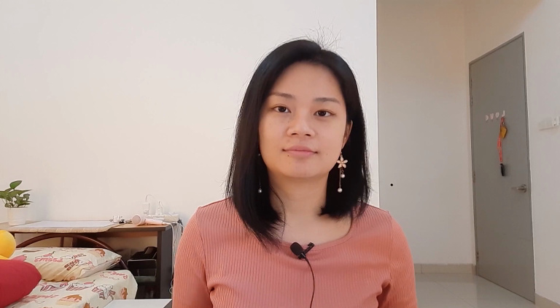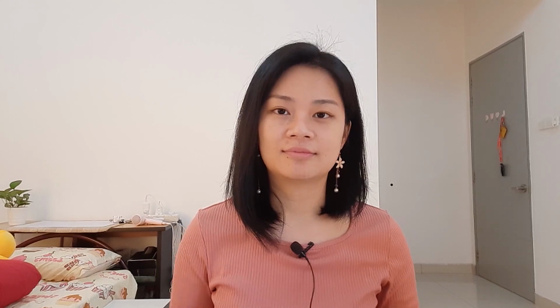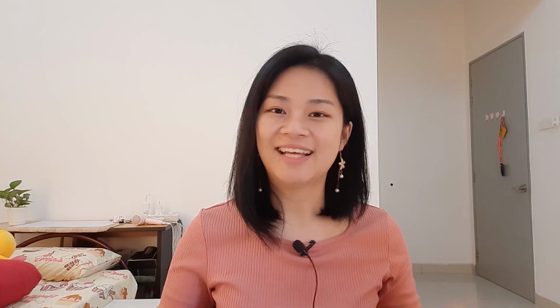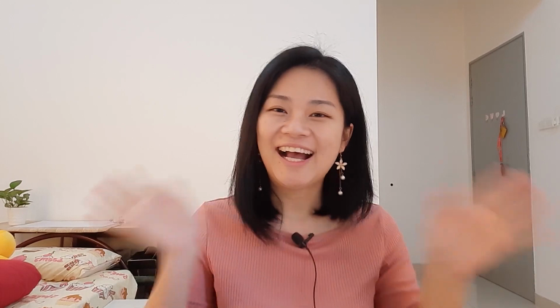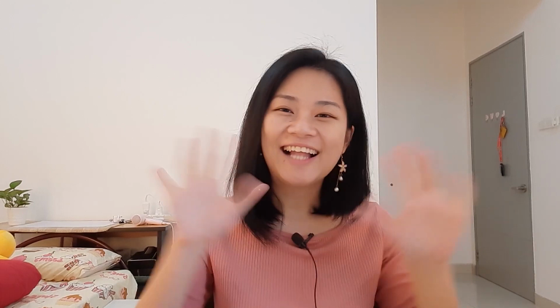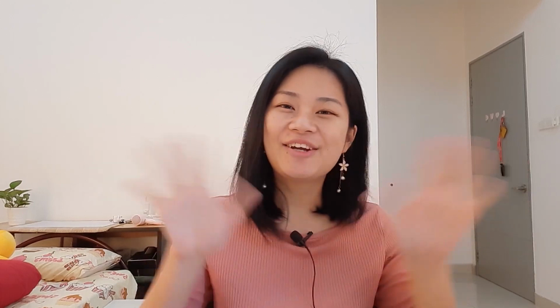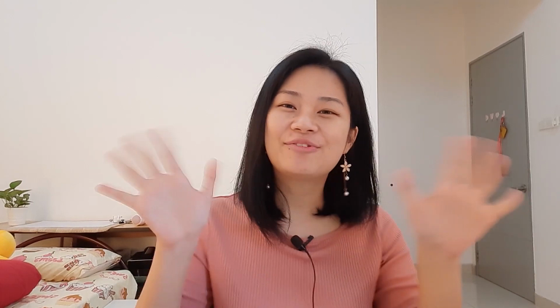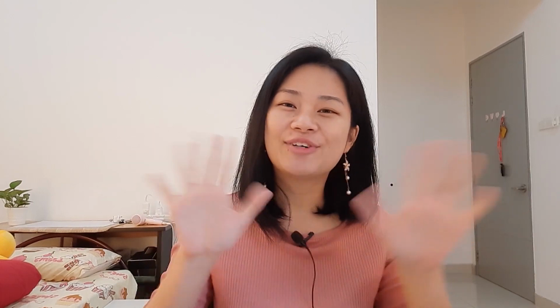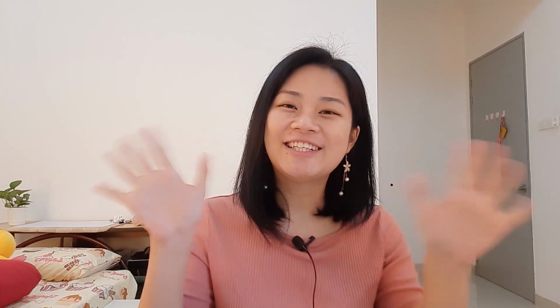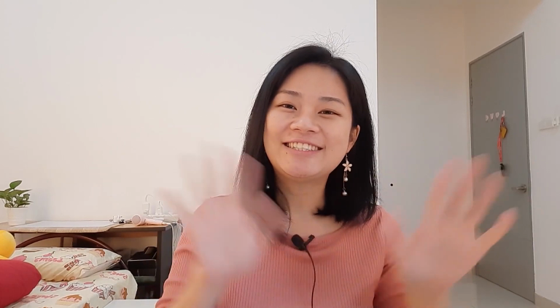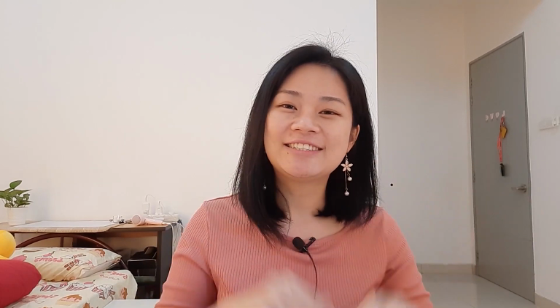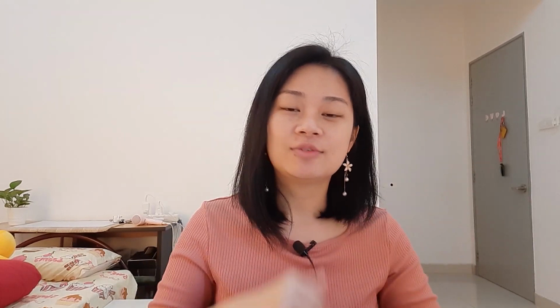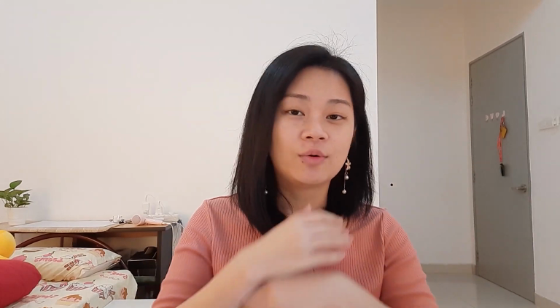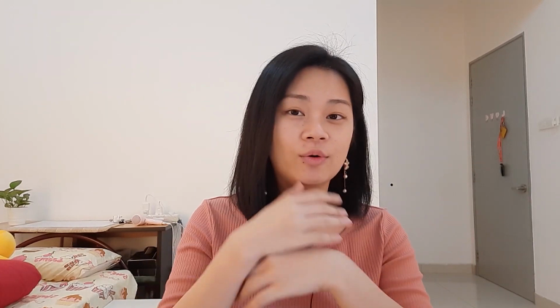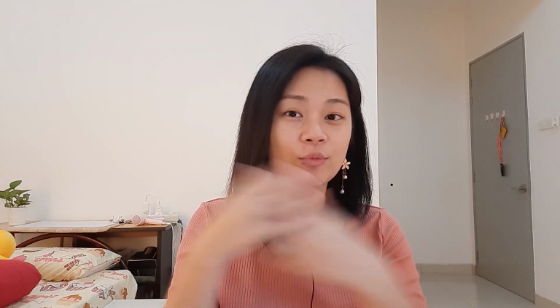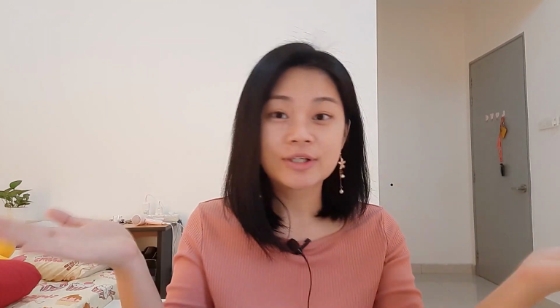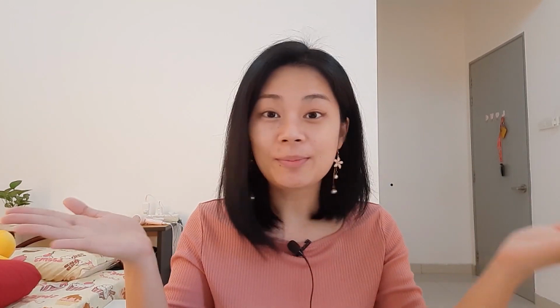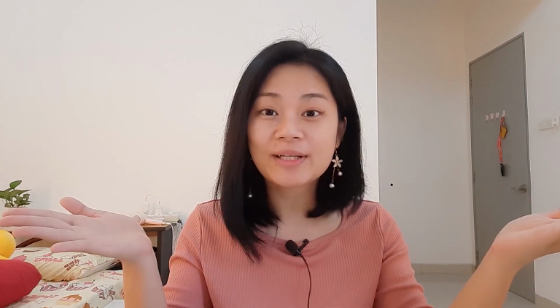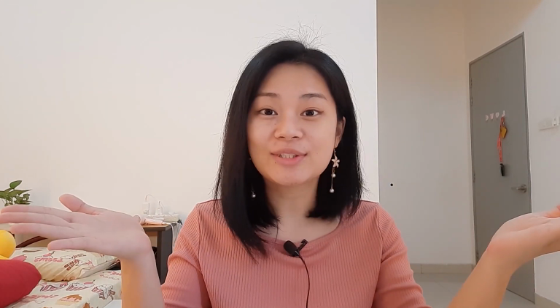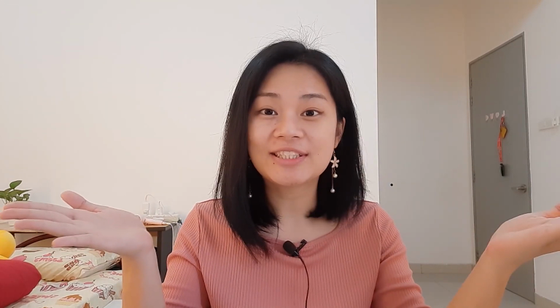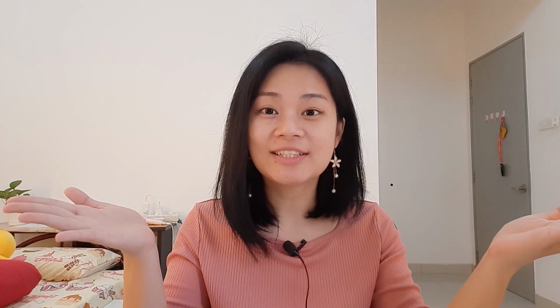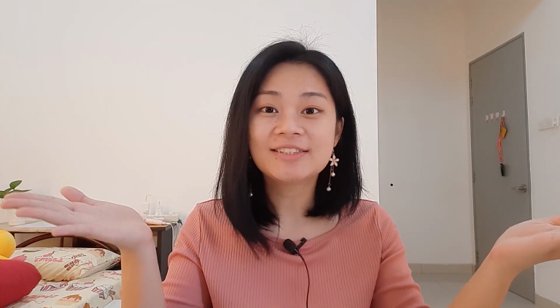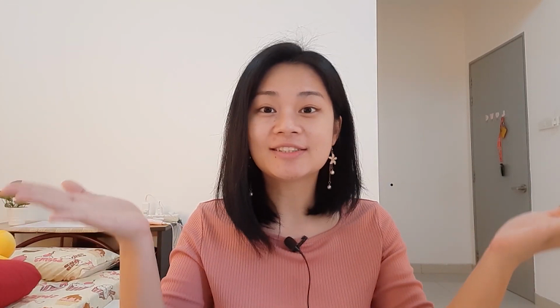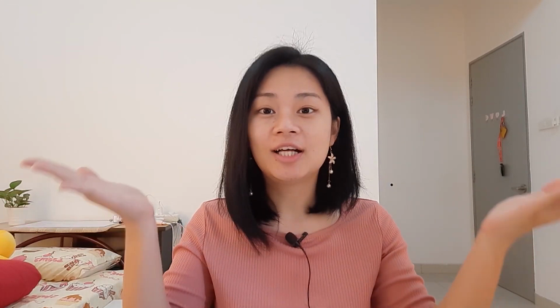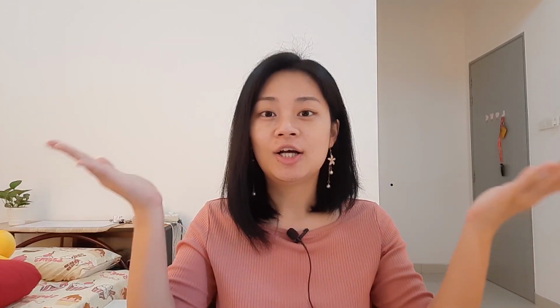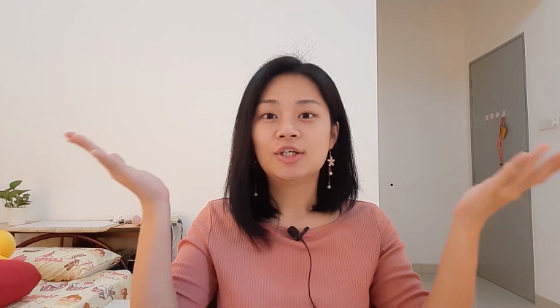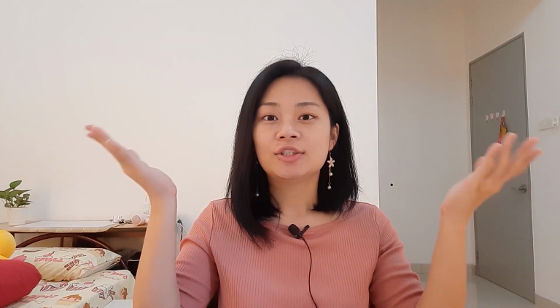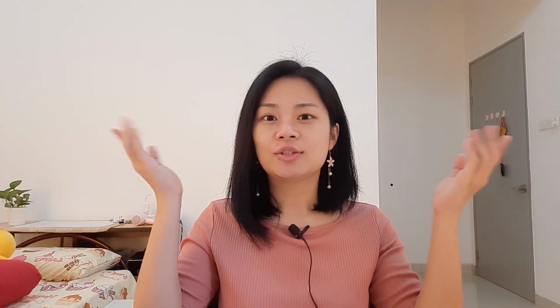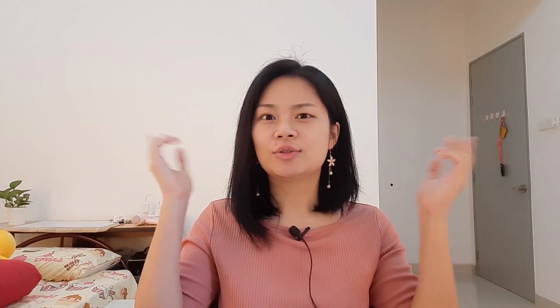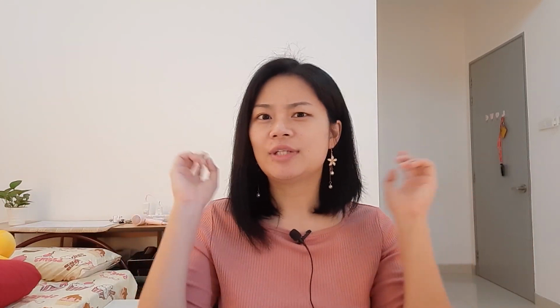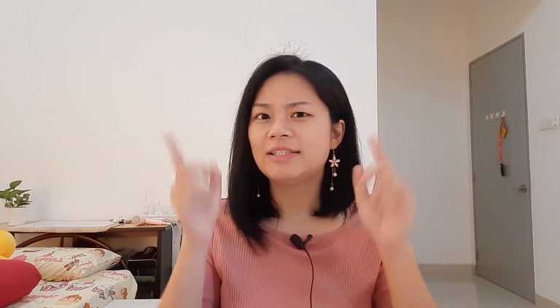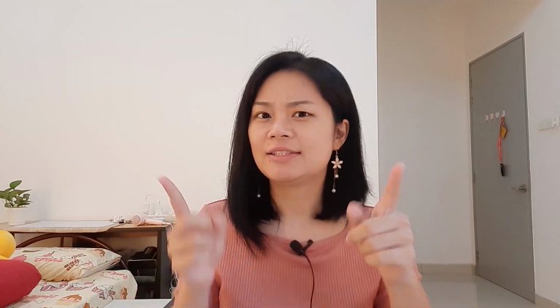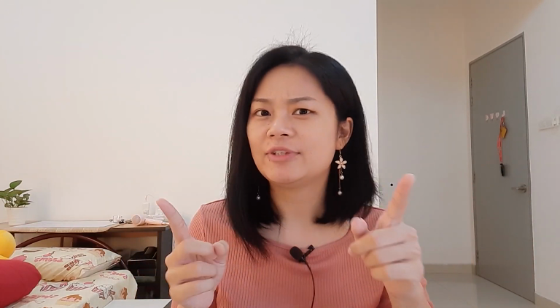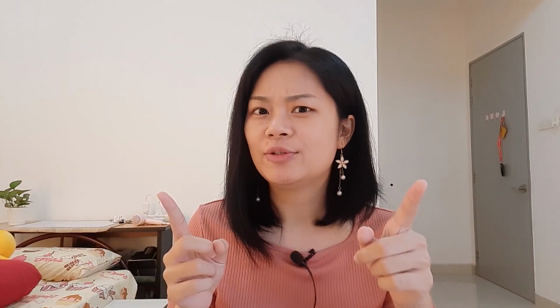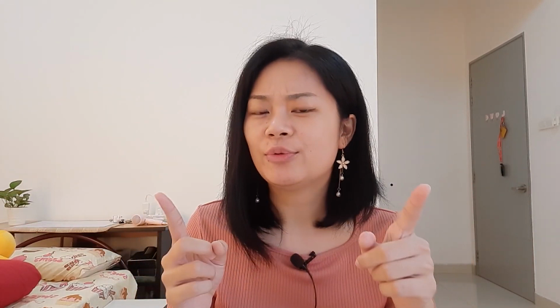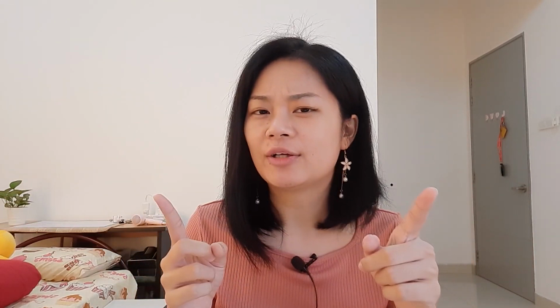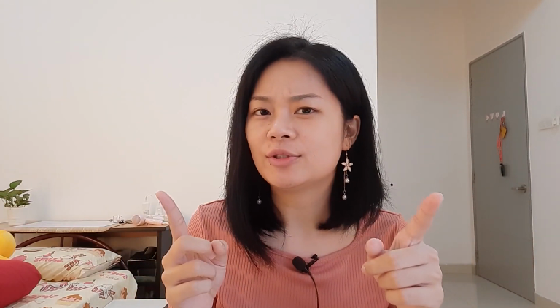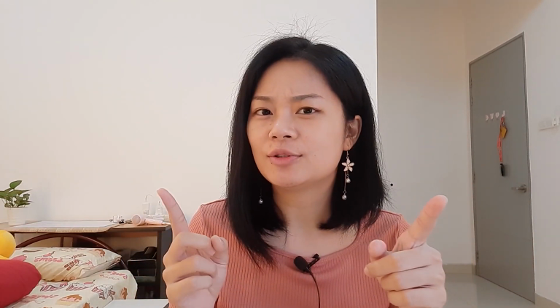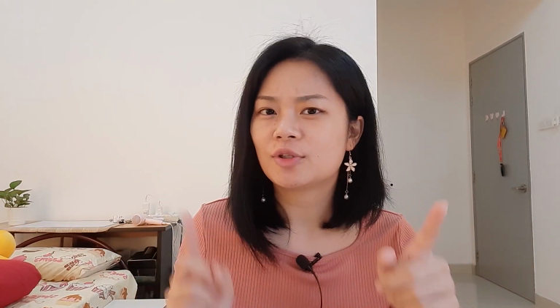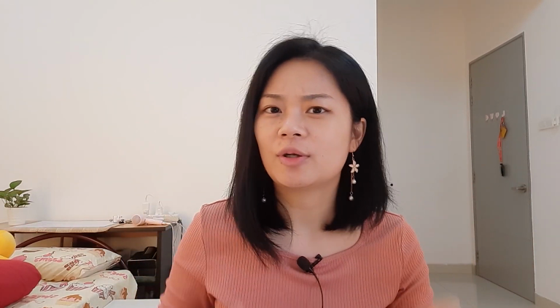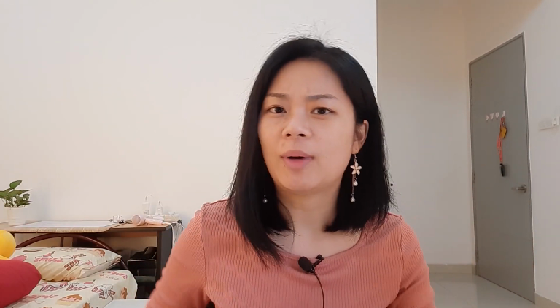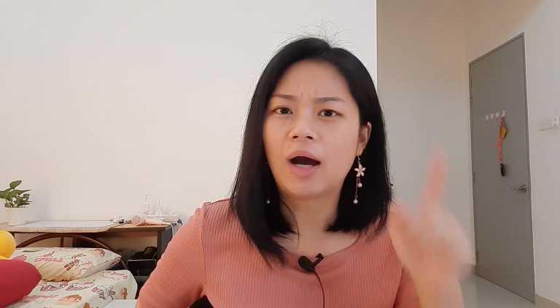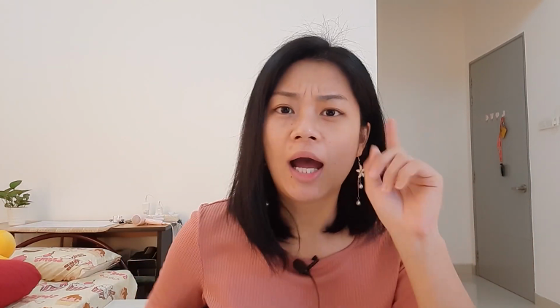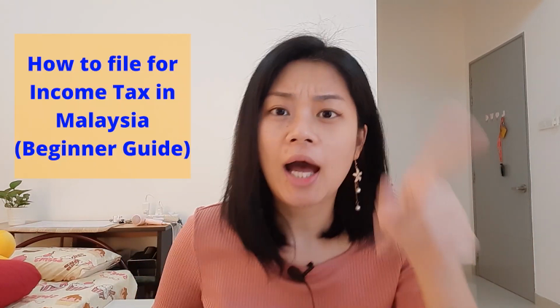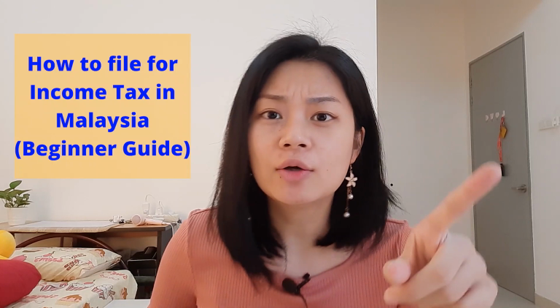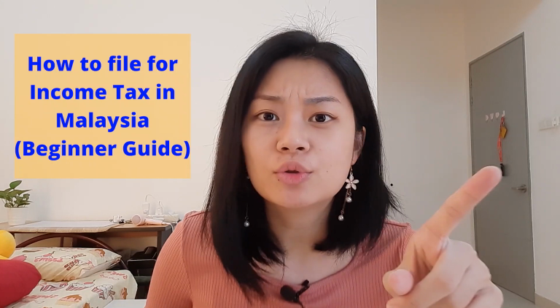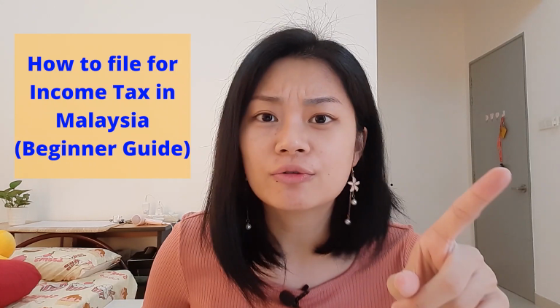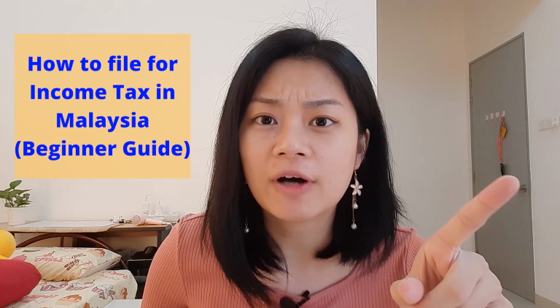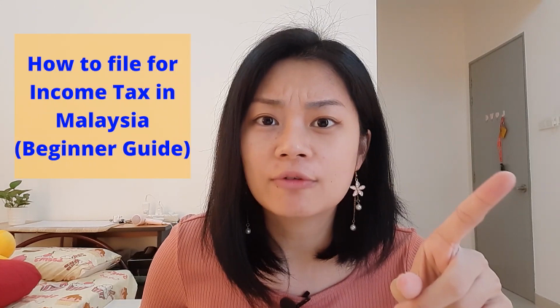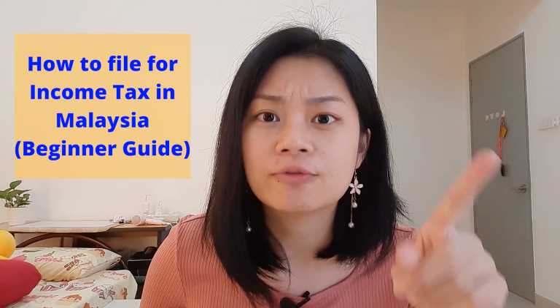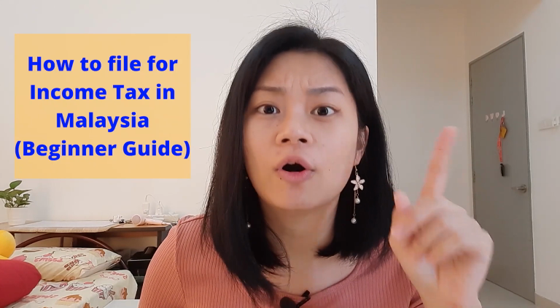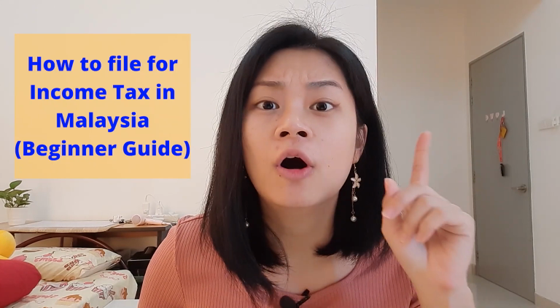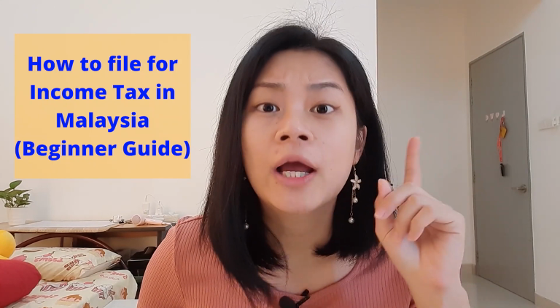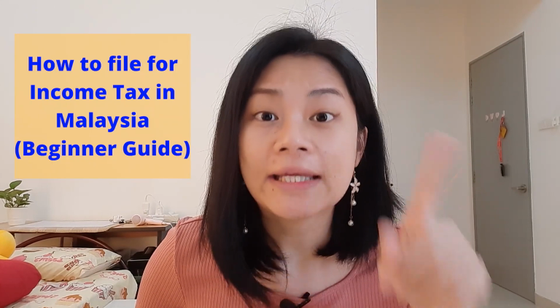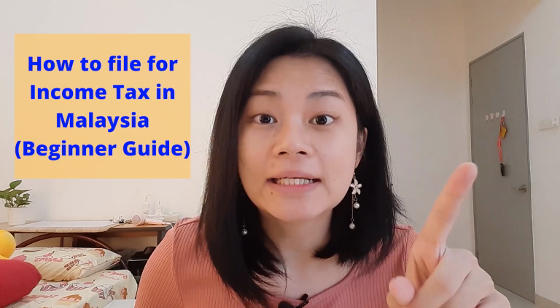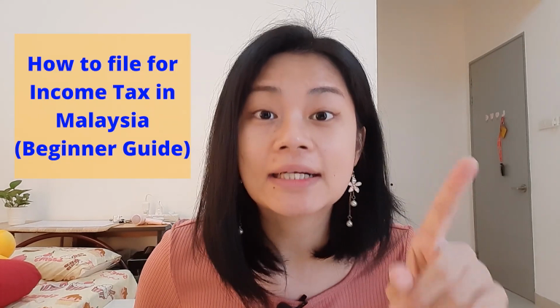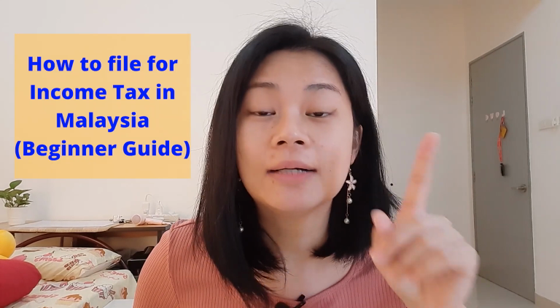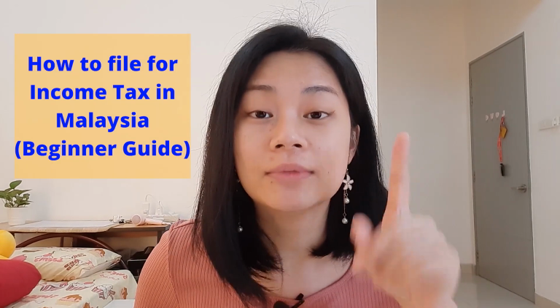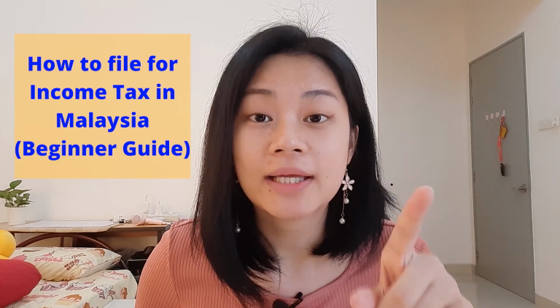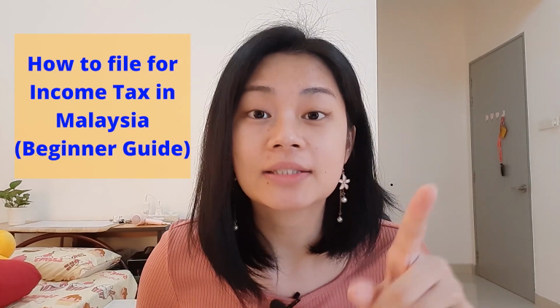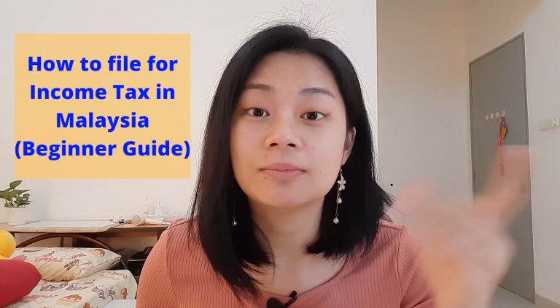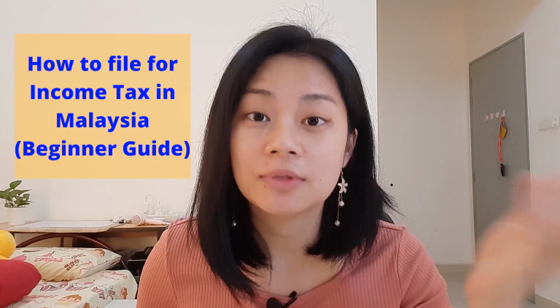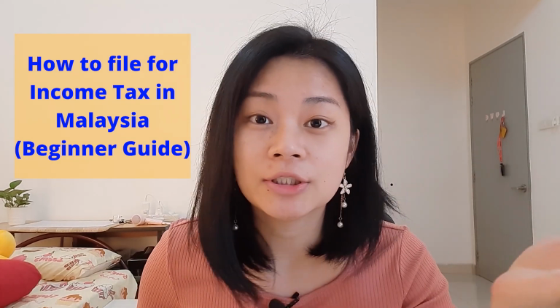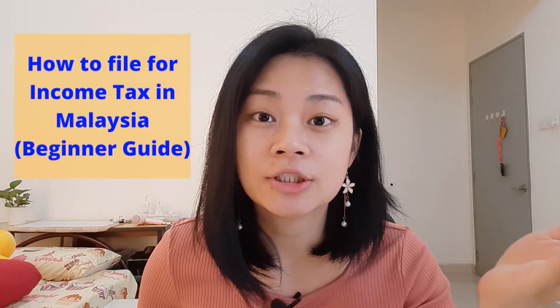Hello everyone, welcome back to the channel. Today's video we are going to talk about how do you file for income tax in Malaysia.